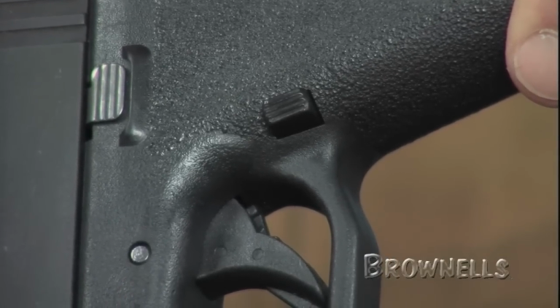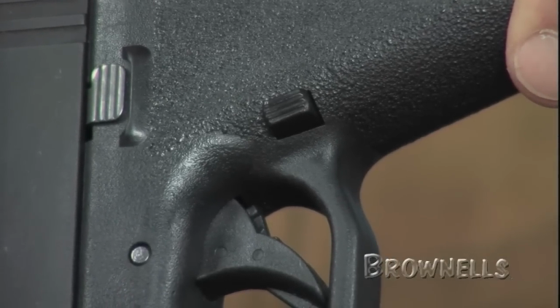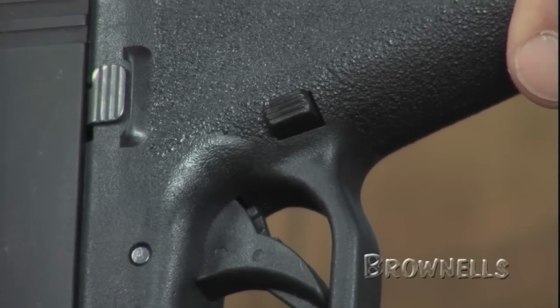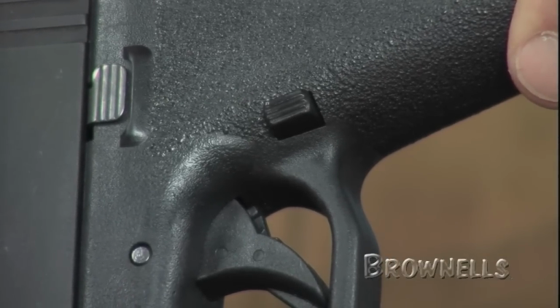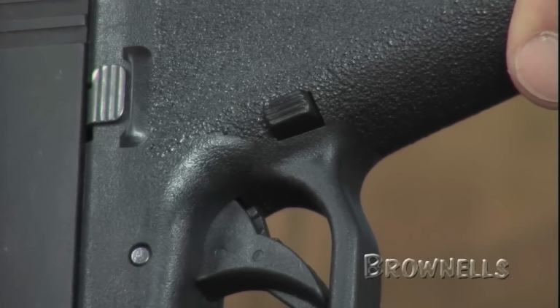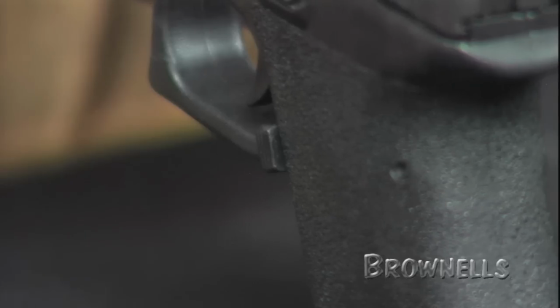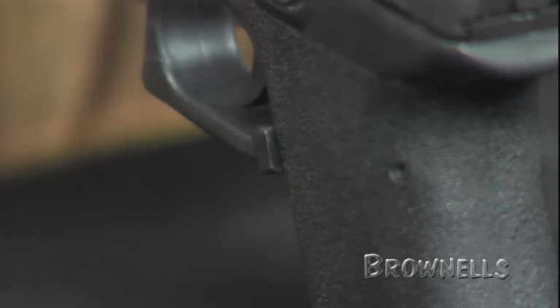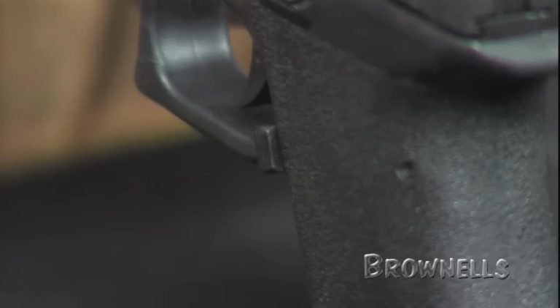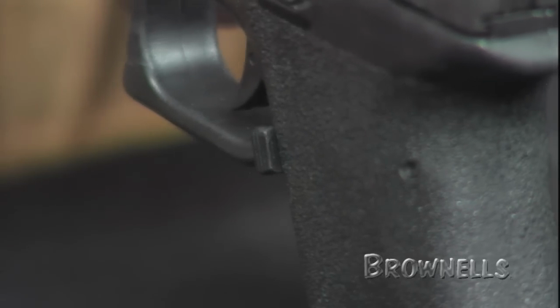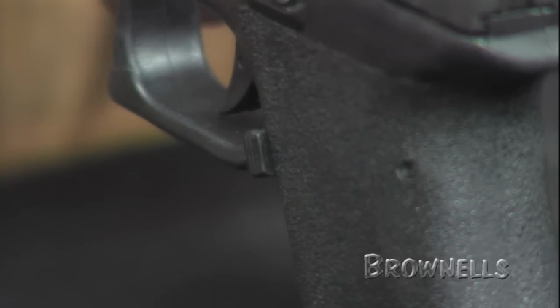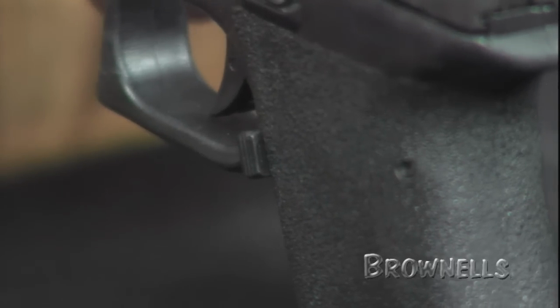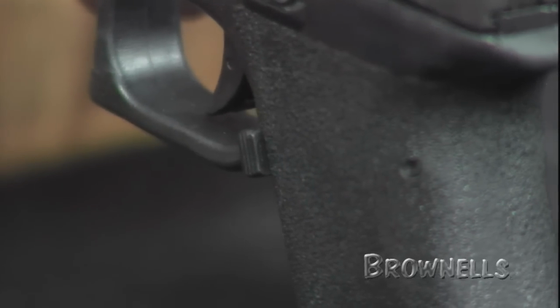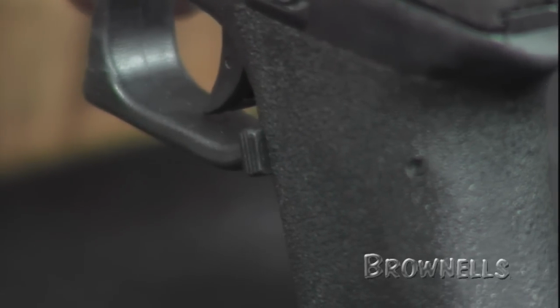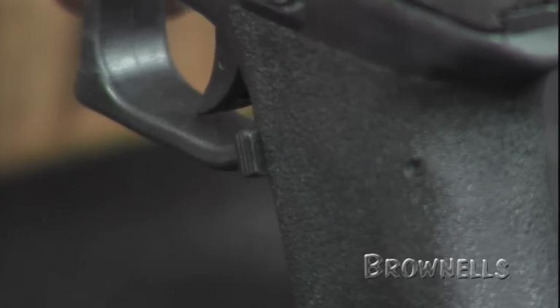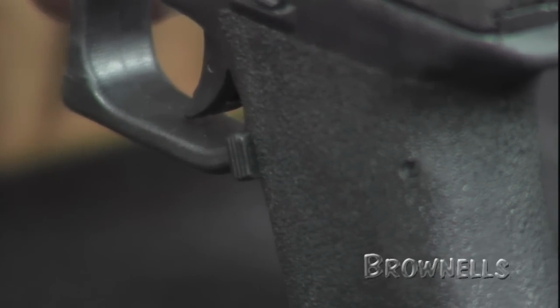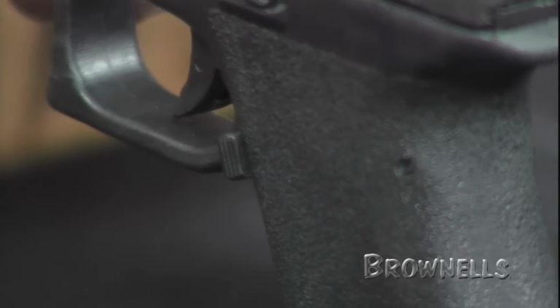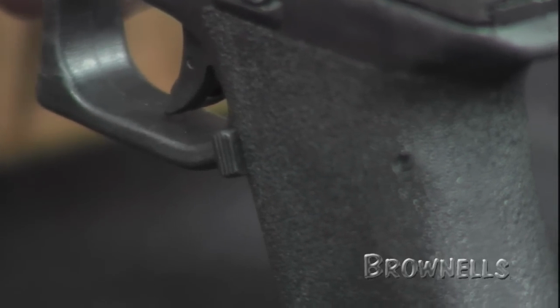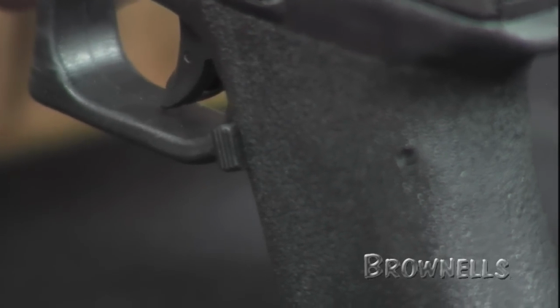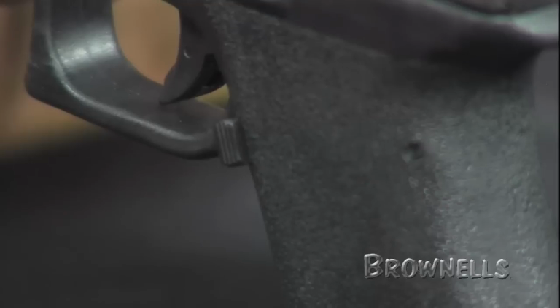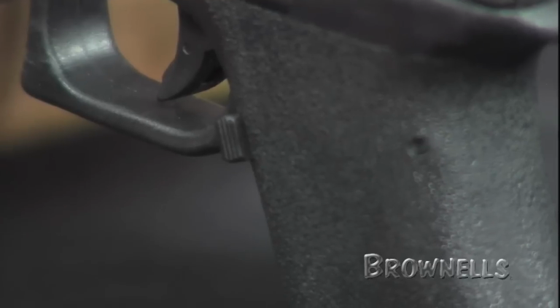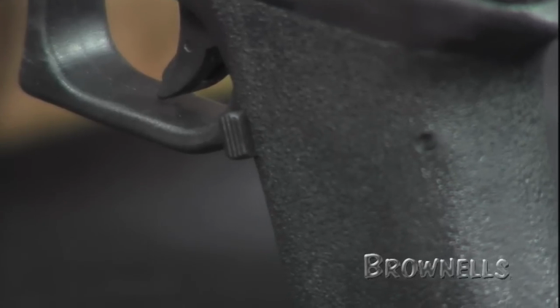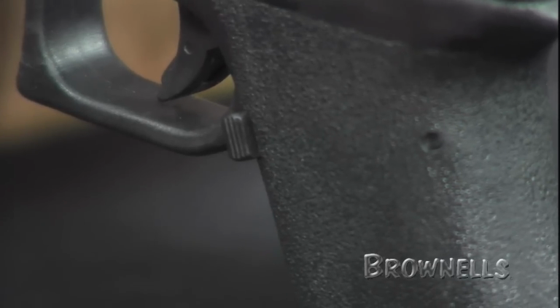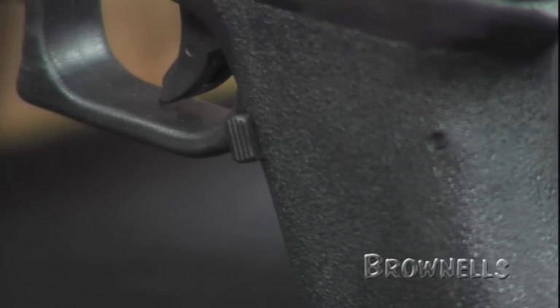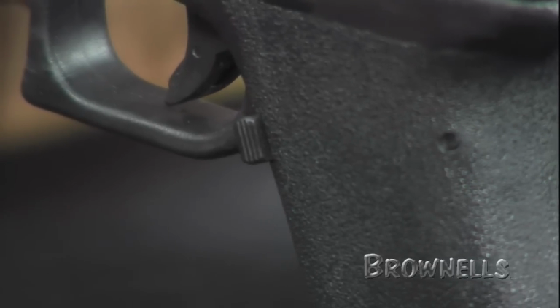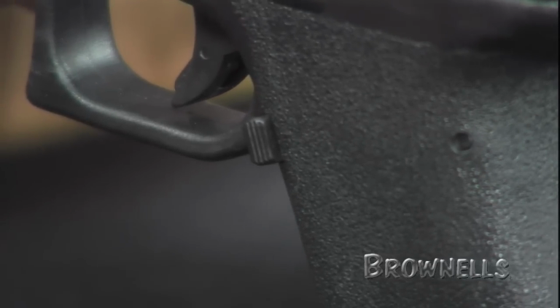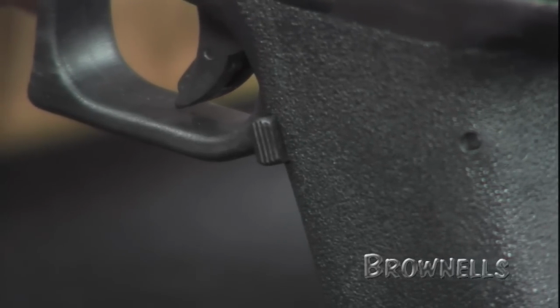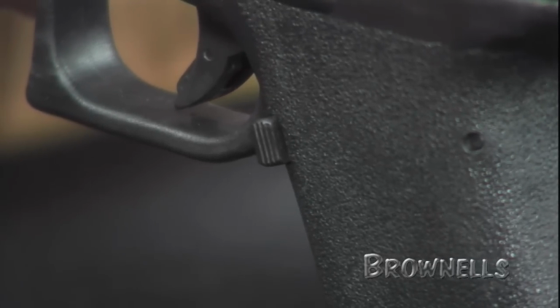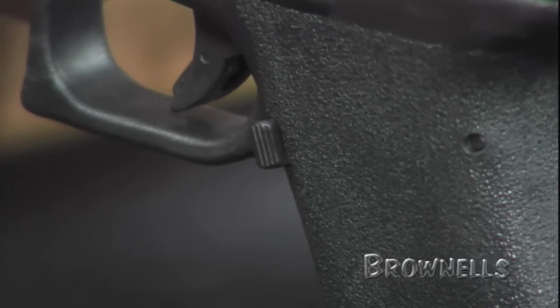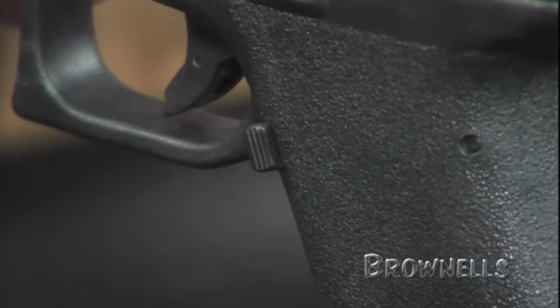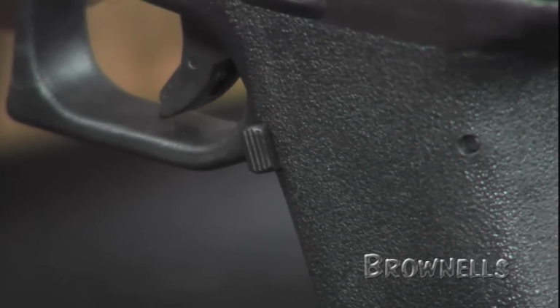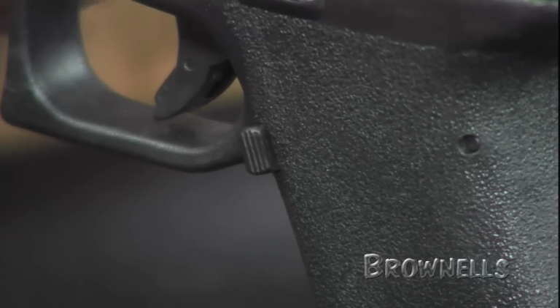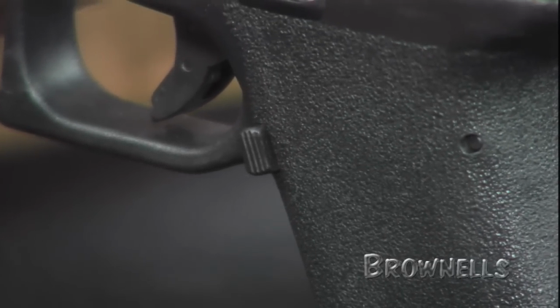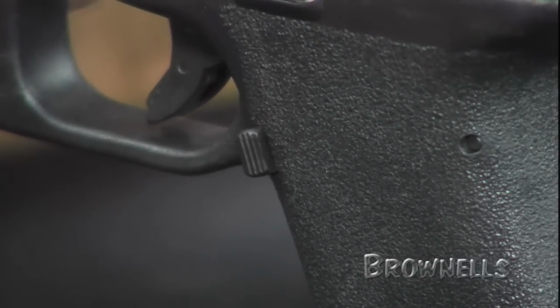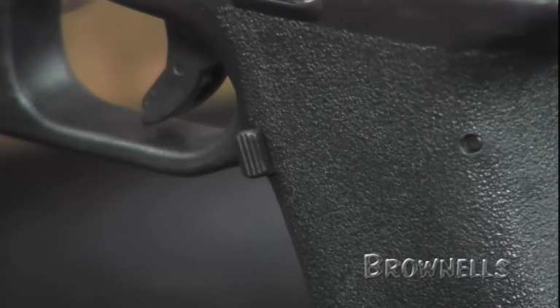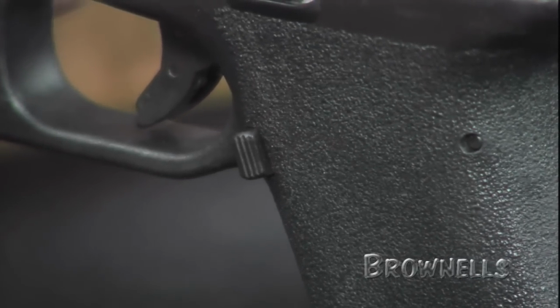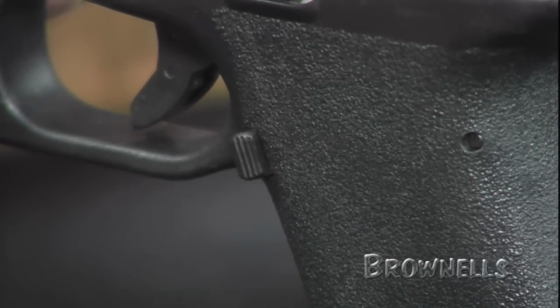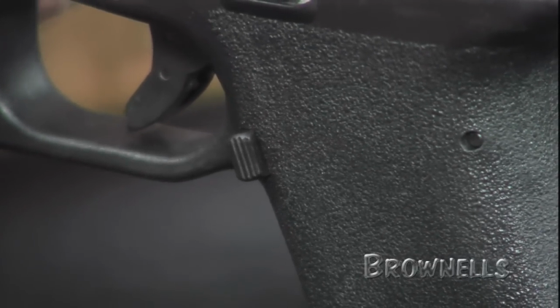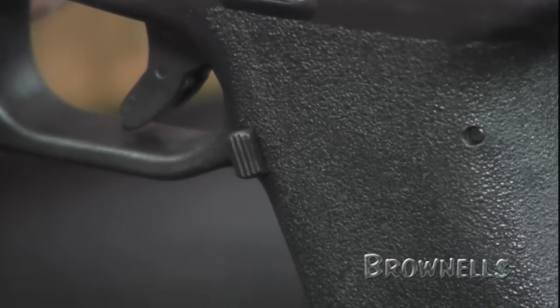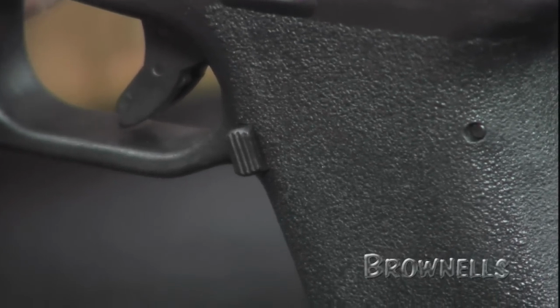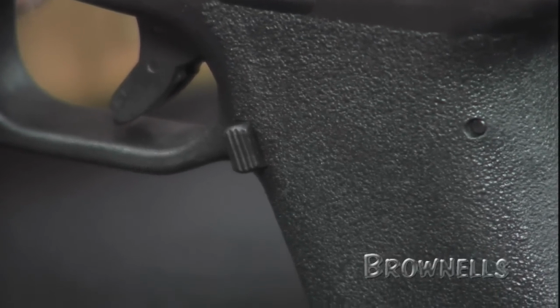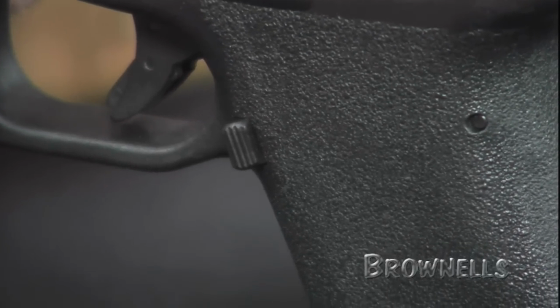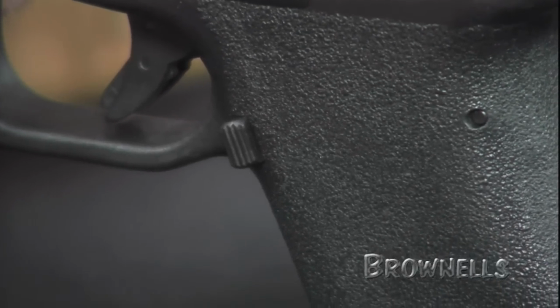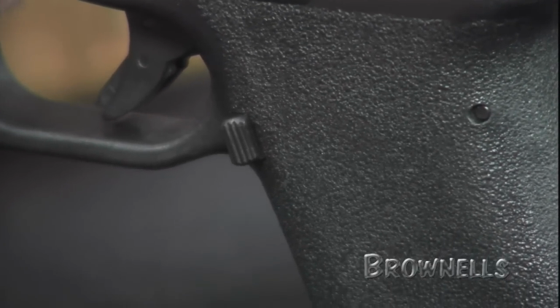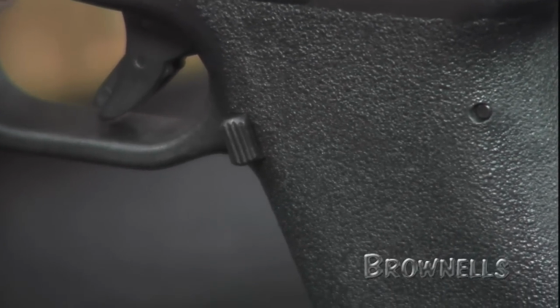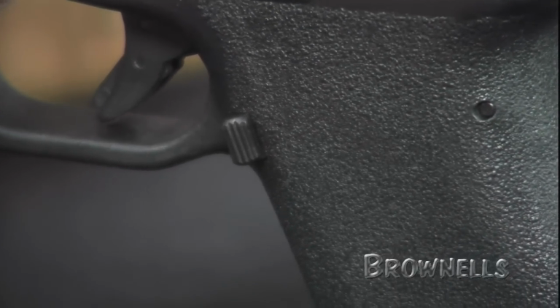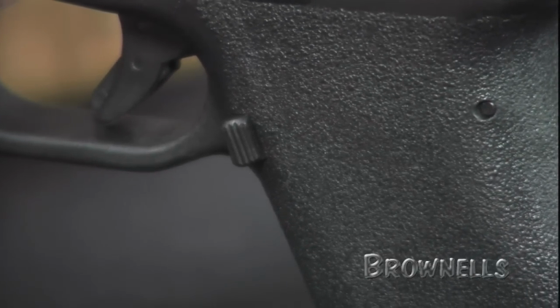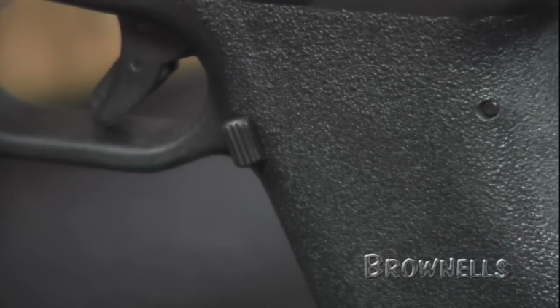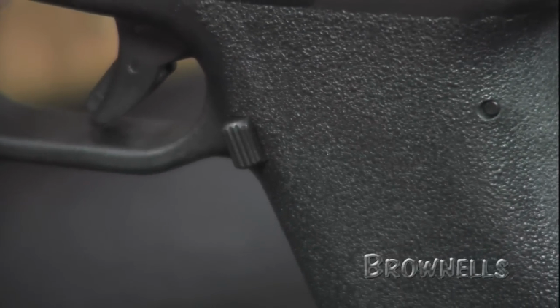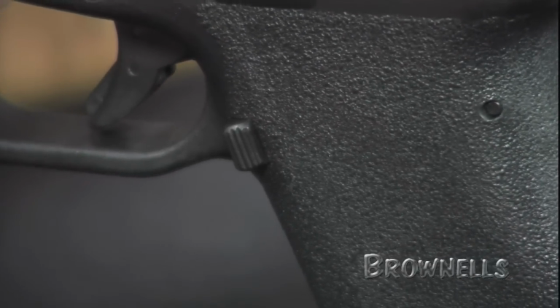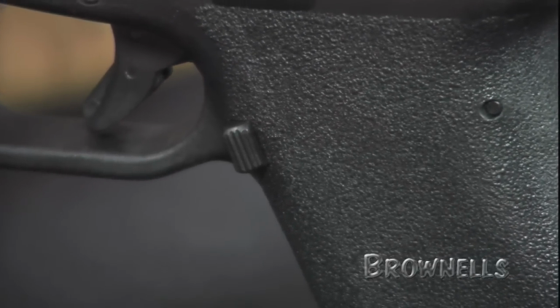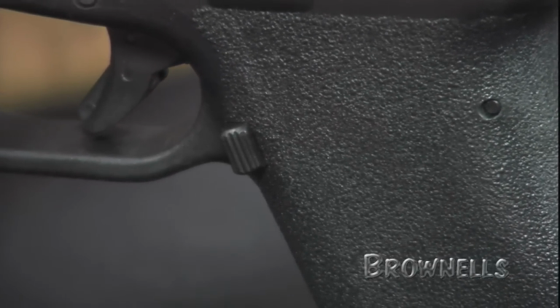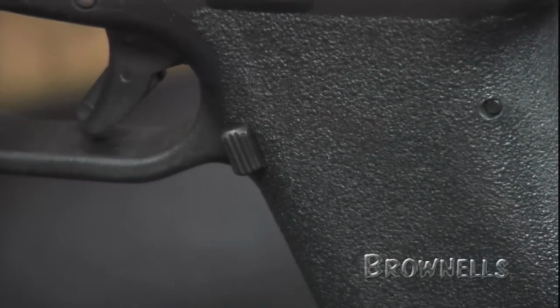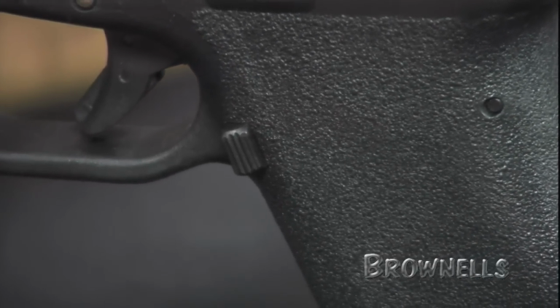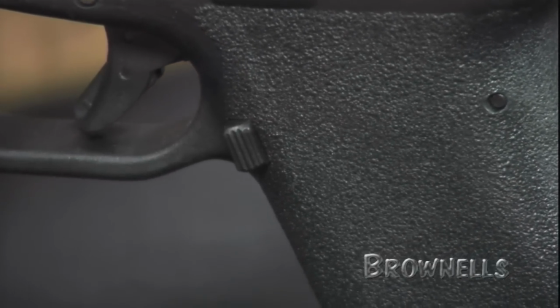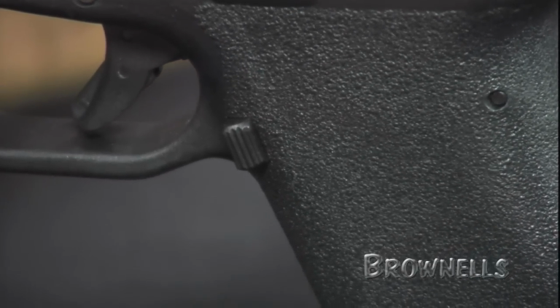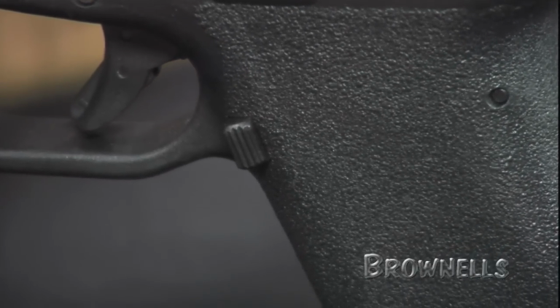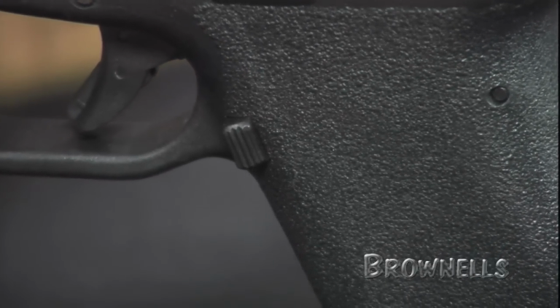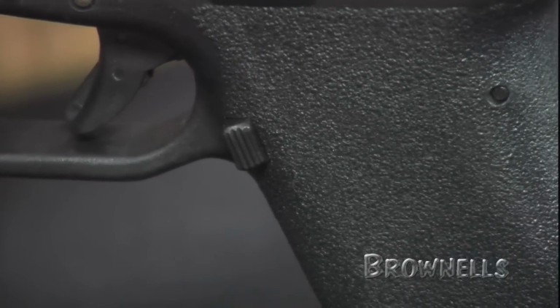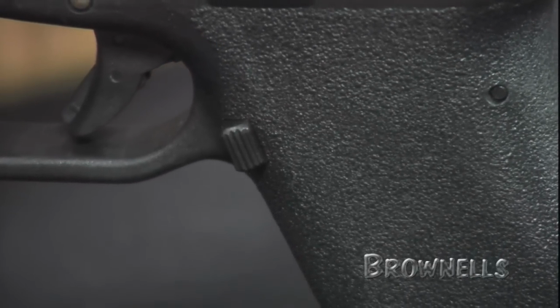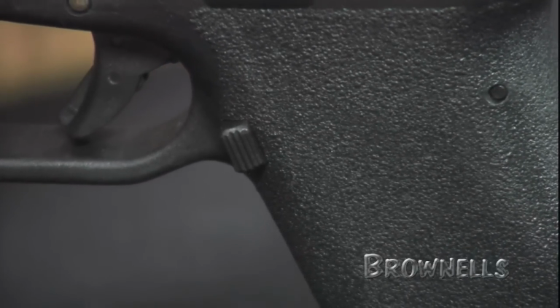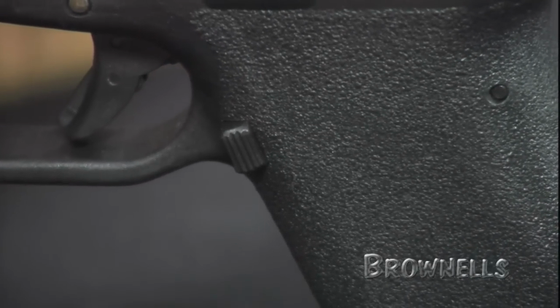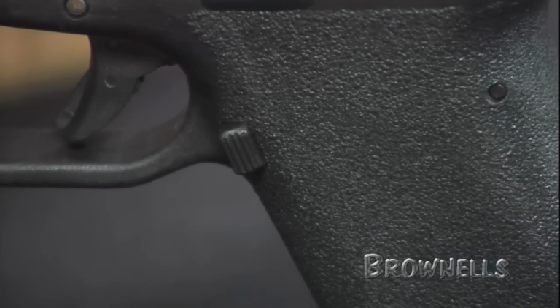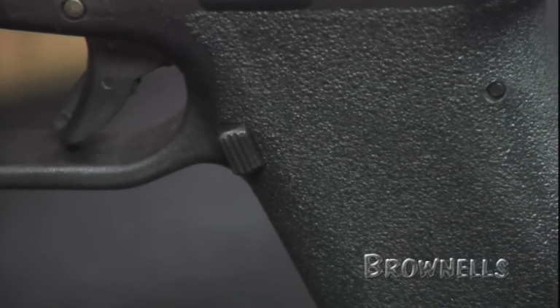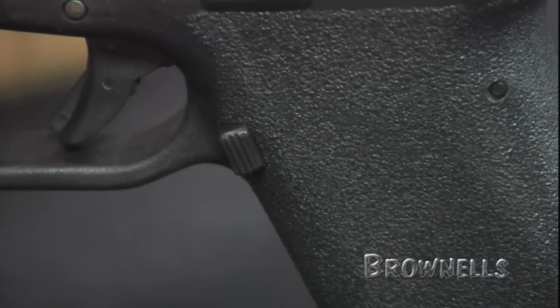The extended mag release is easy to find and operate, allowing for fast, smooth mag changes that save you precious seconds.